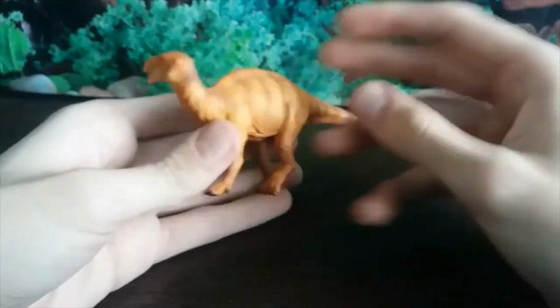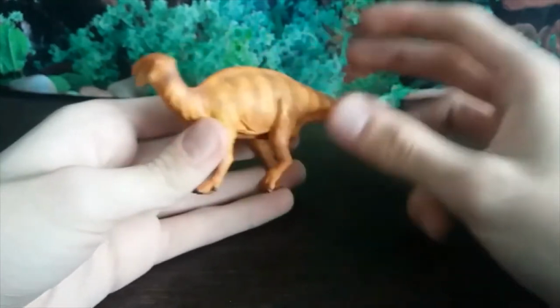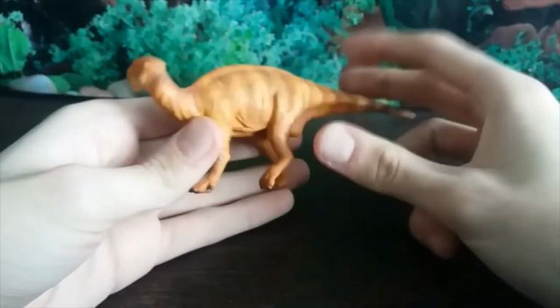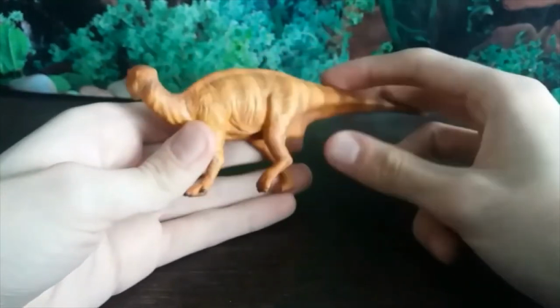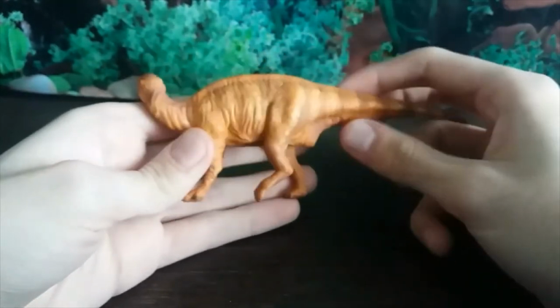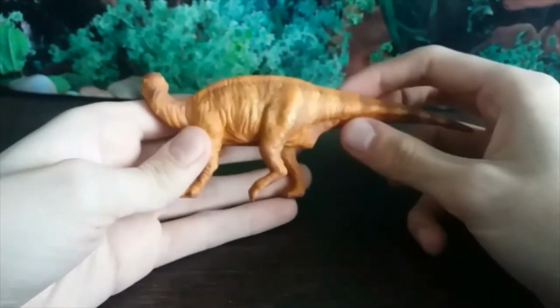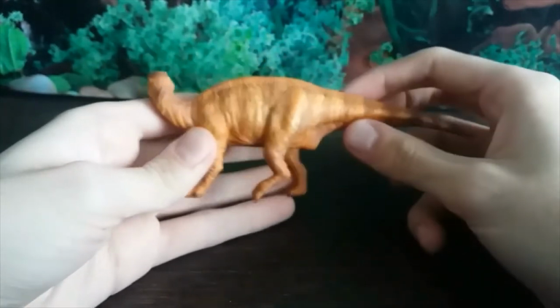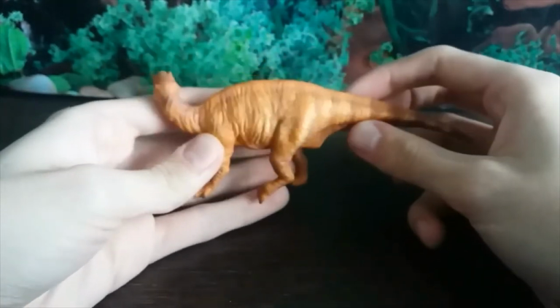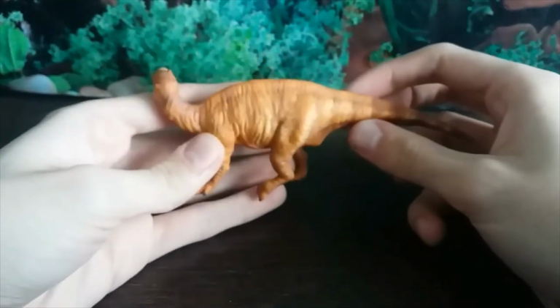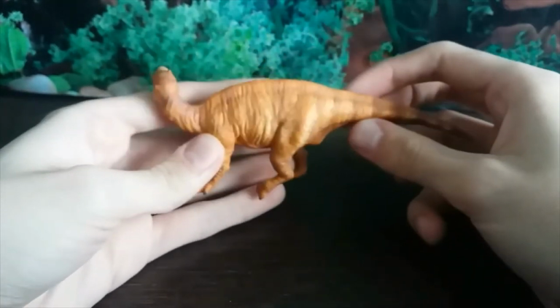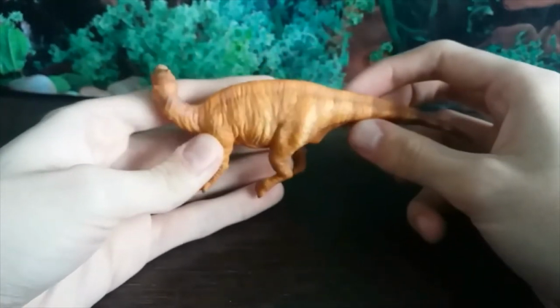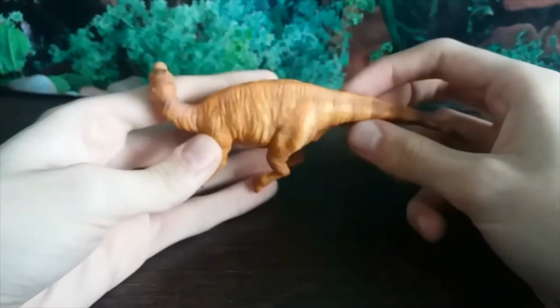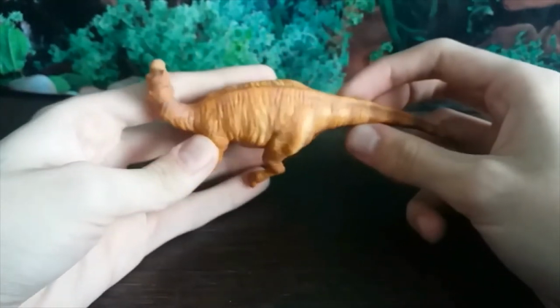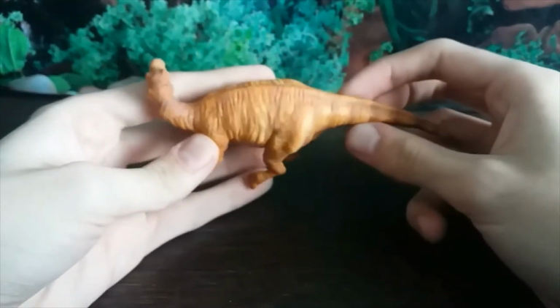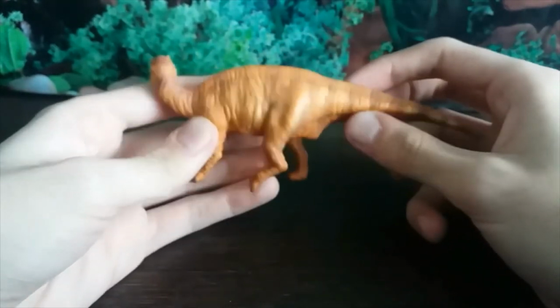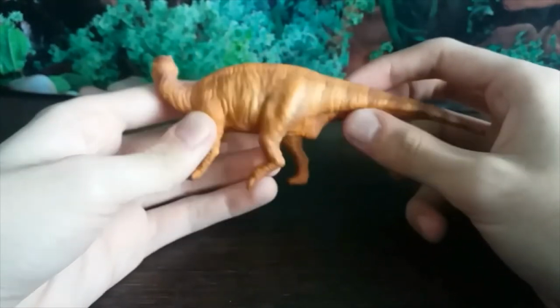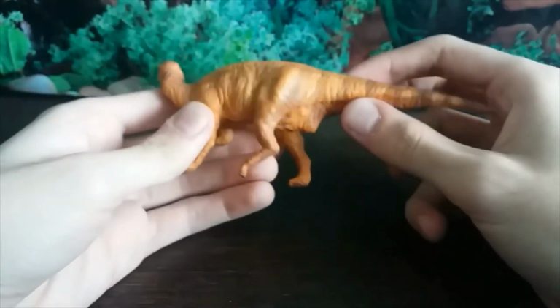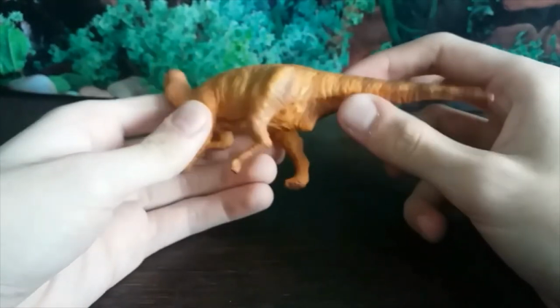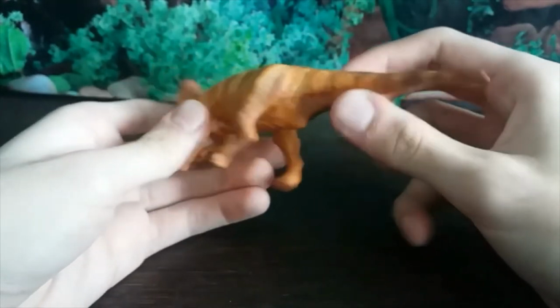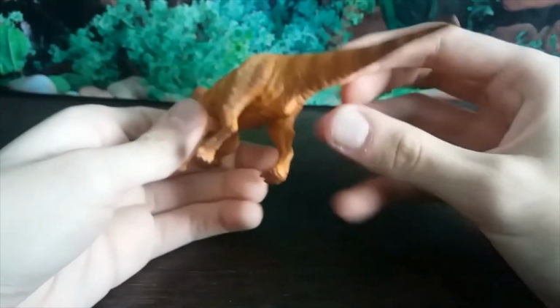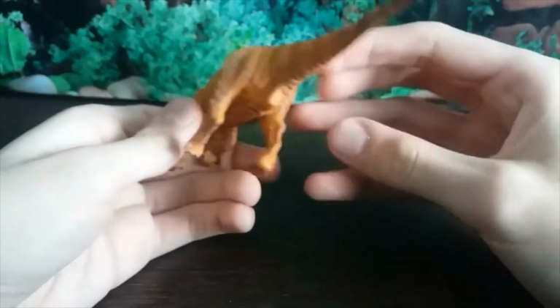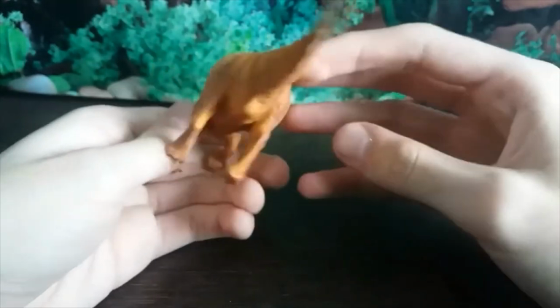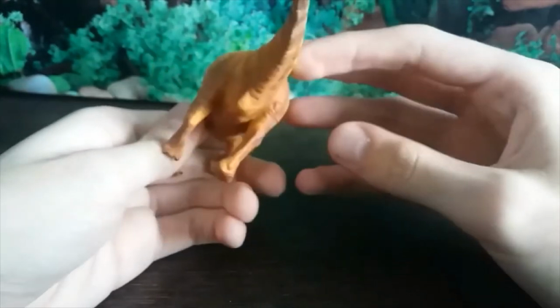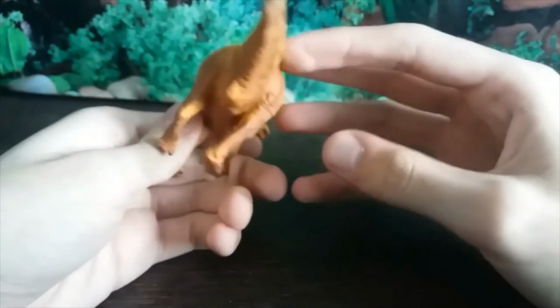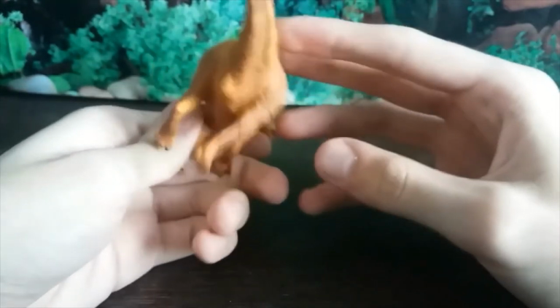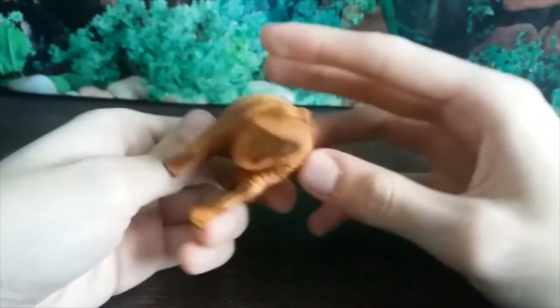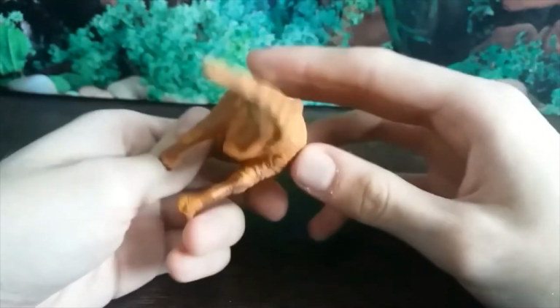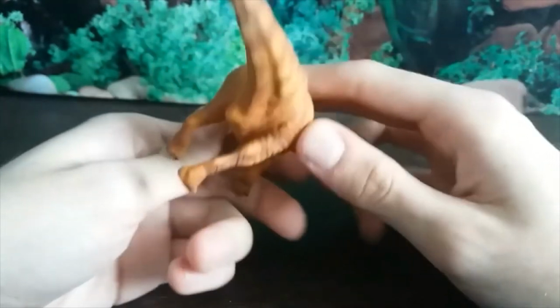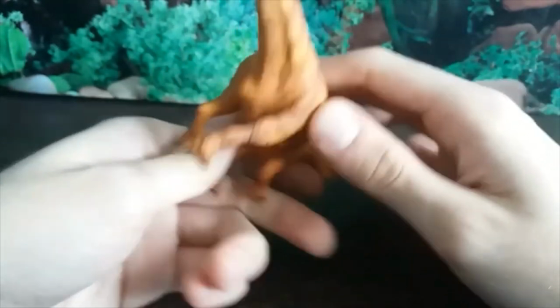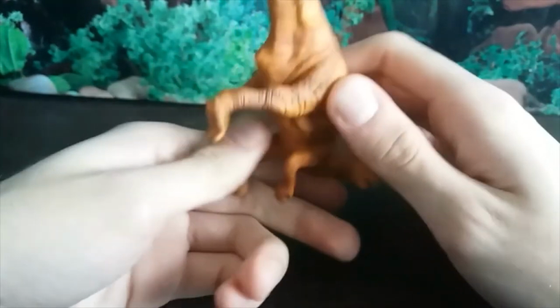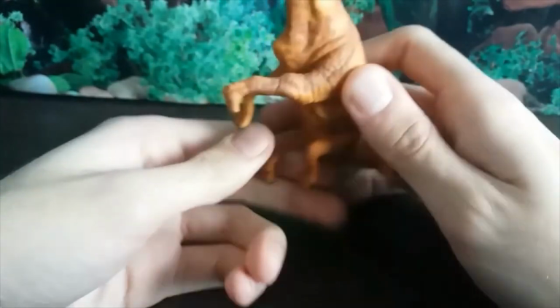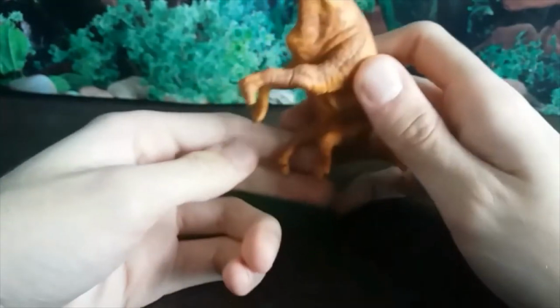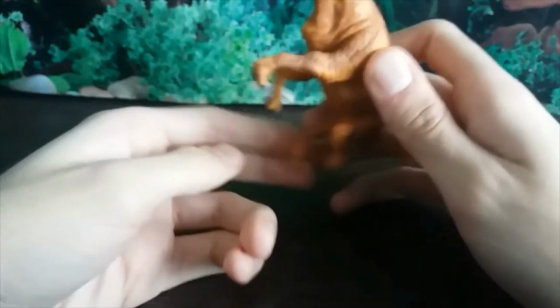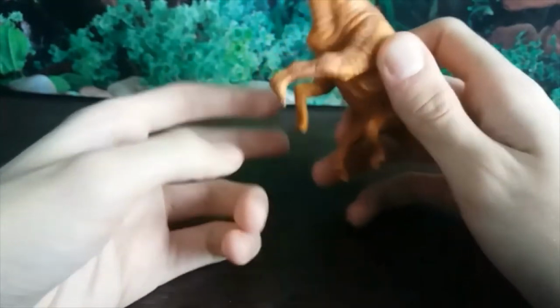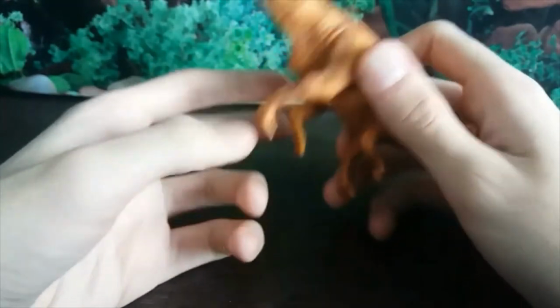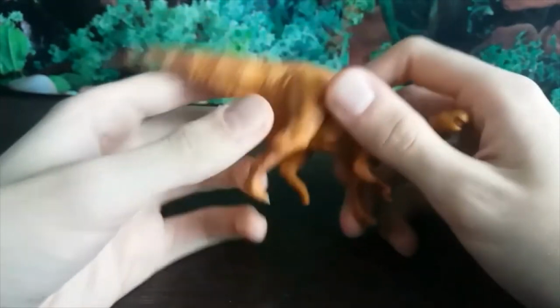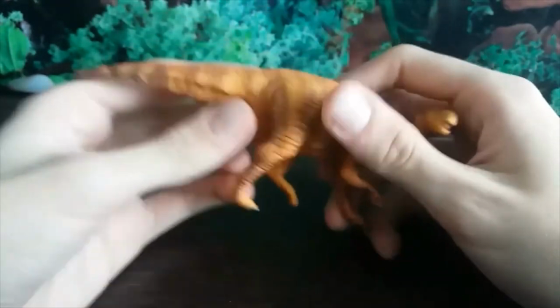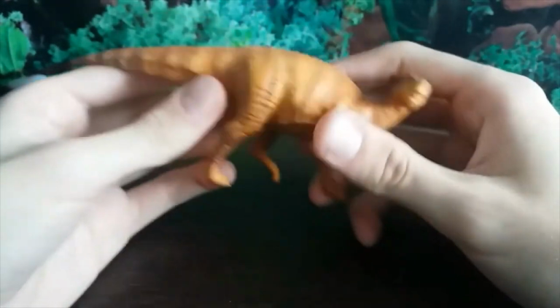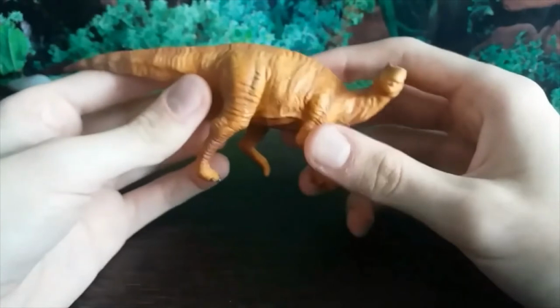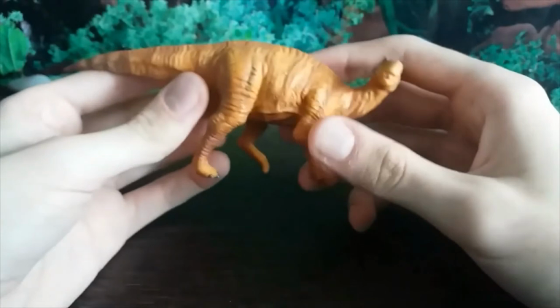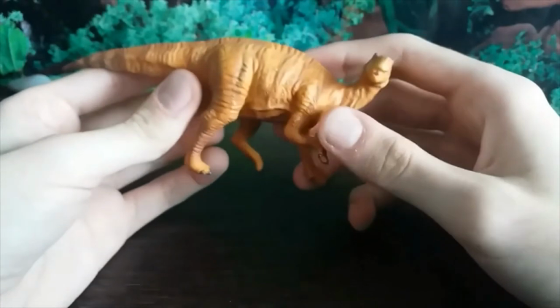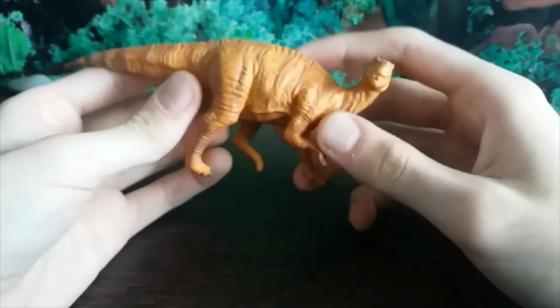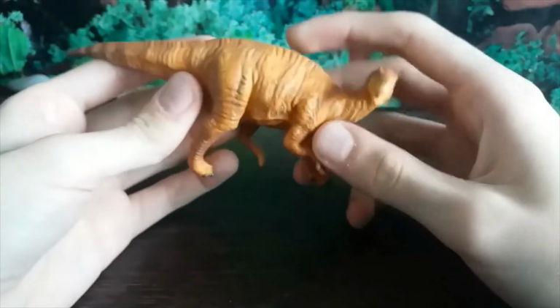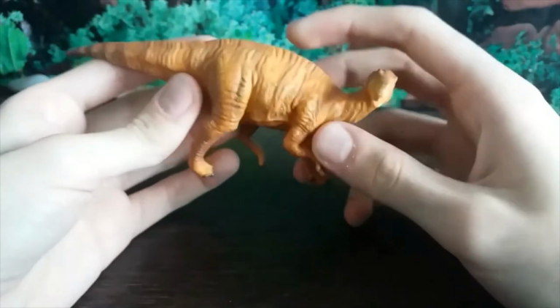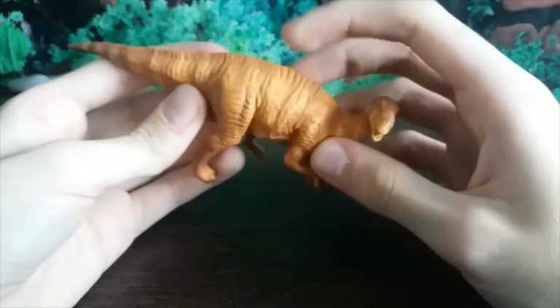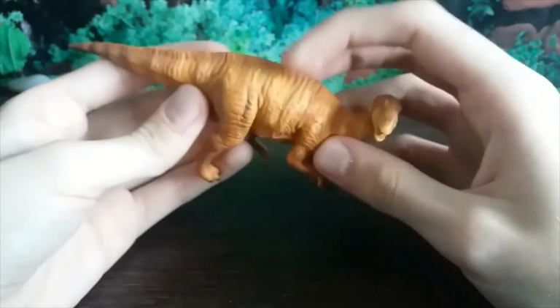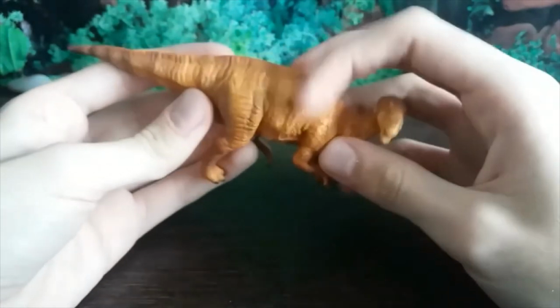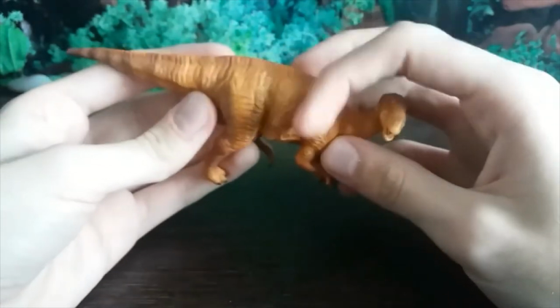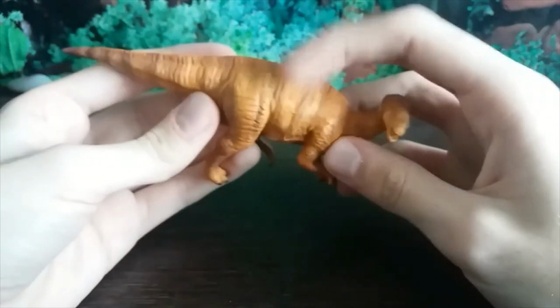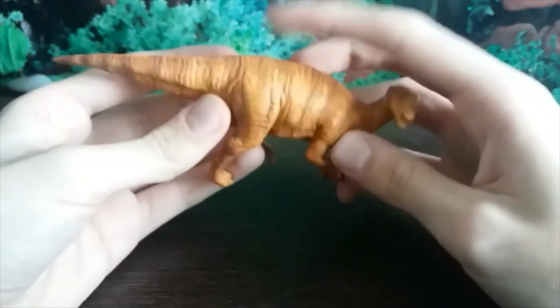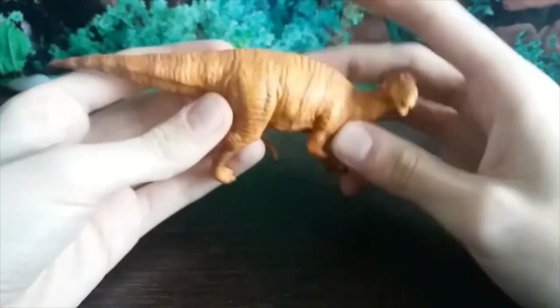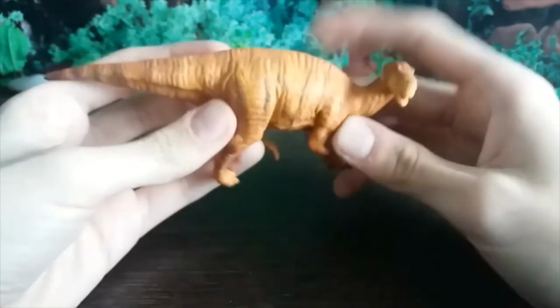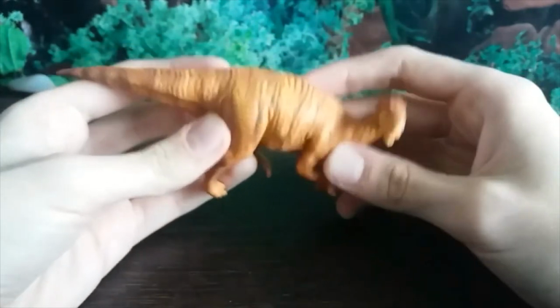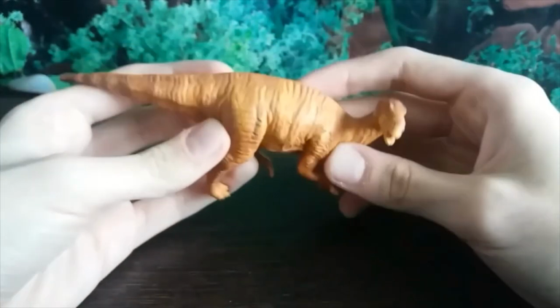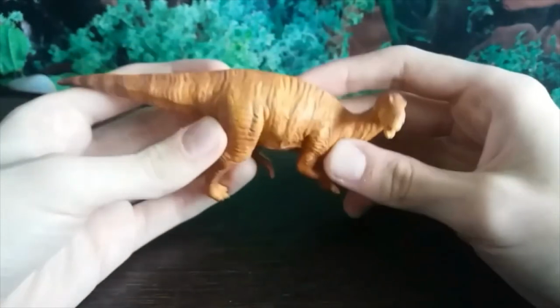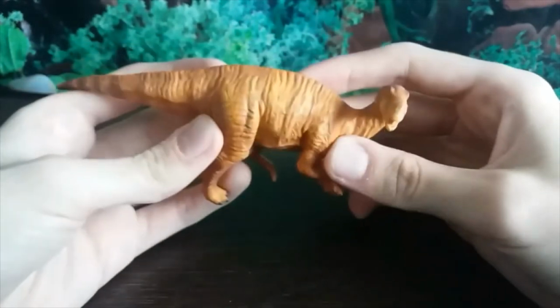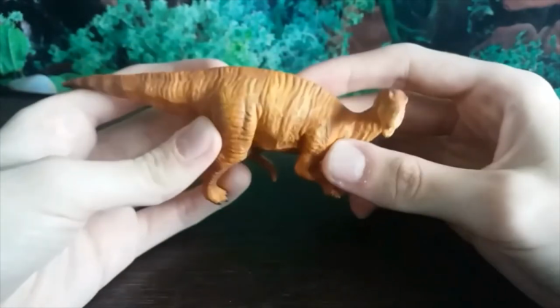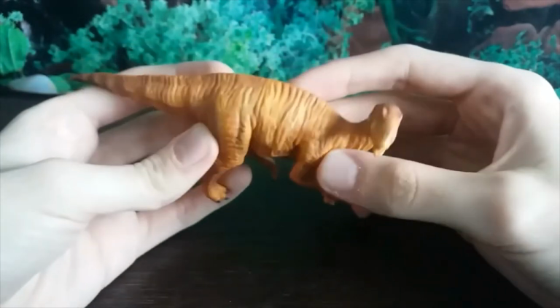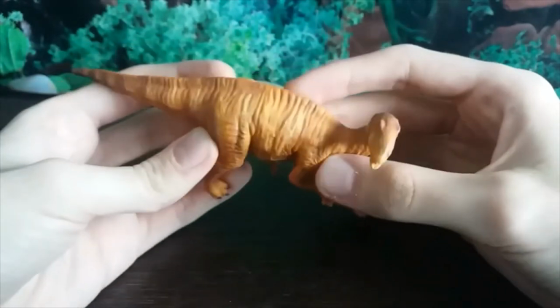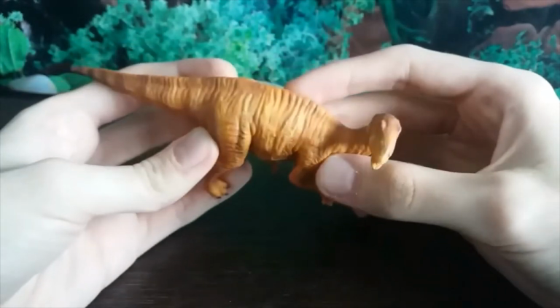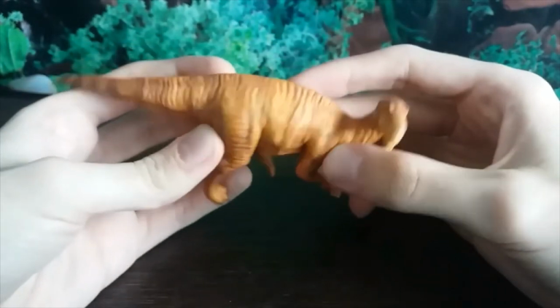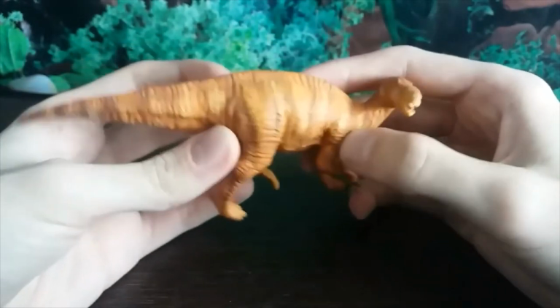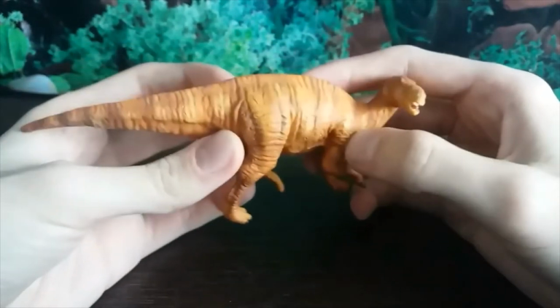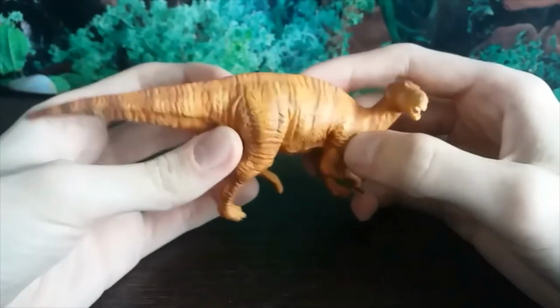There are just a lot of problems with this figure, and the color scheme isn't terribly inspired. I'm not a huge fan of this dull orangey-brown color with the yellow stripes you can just about make out.